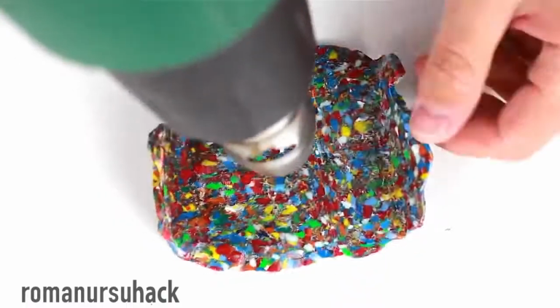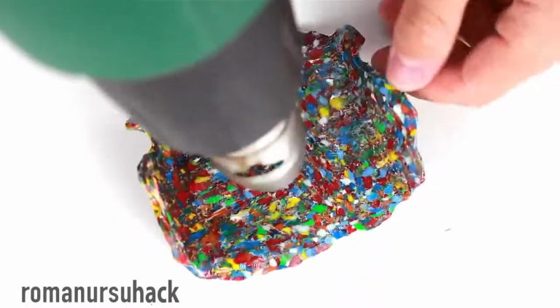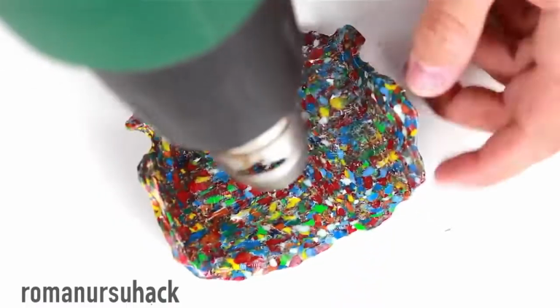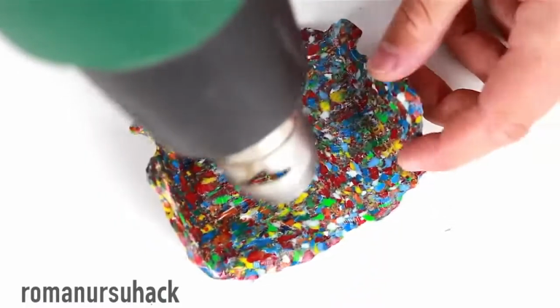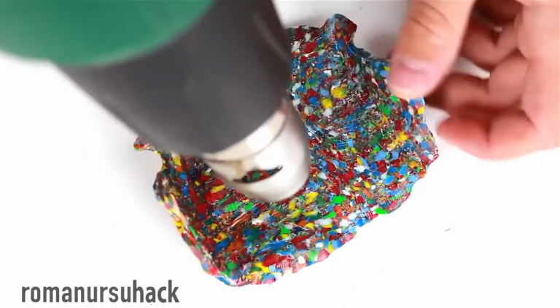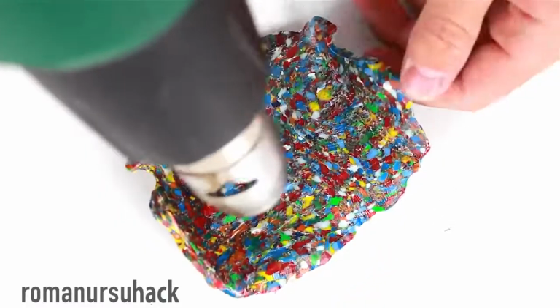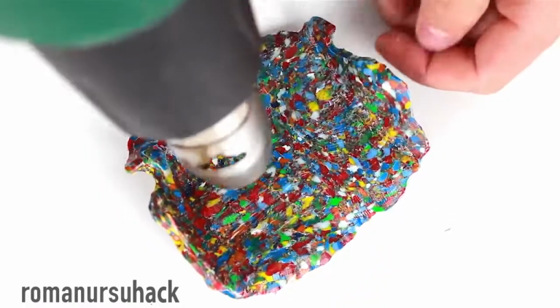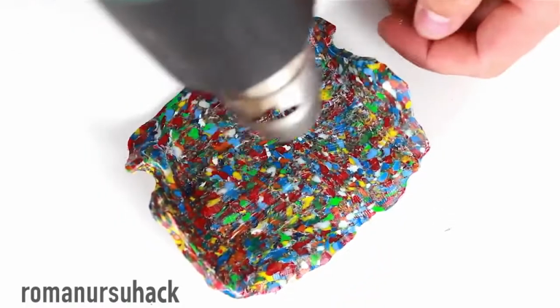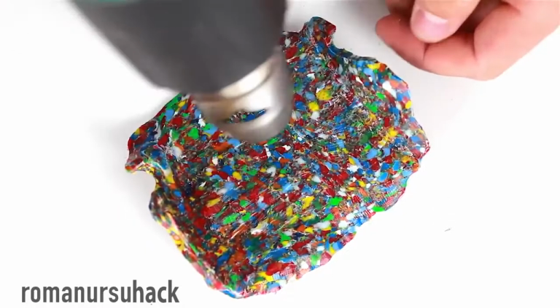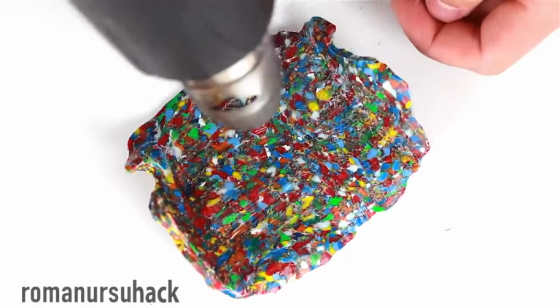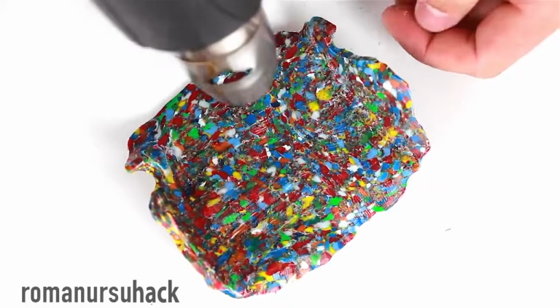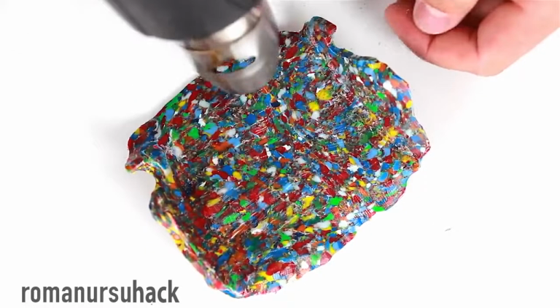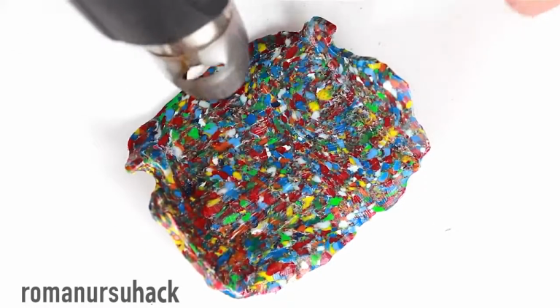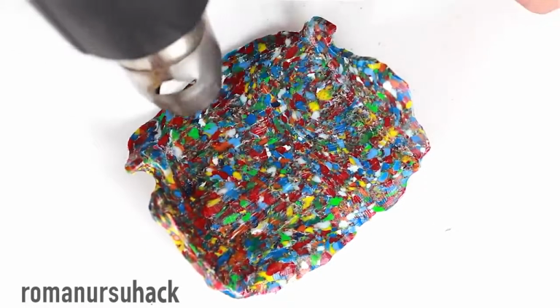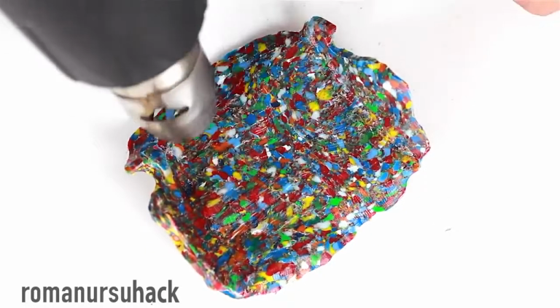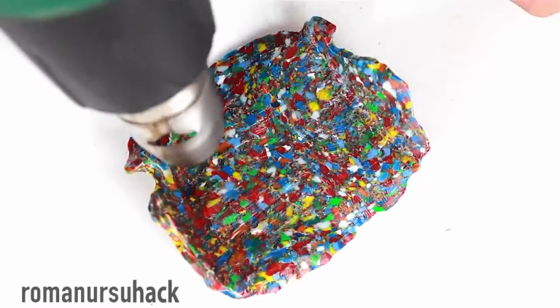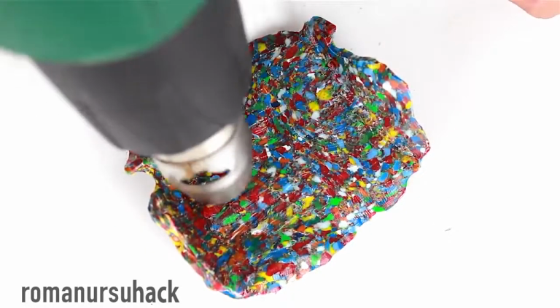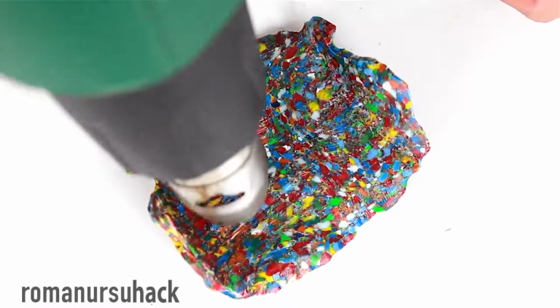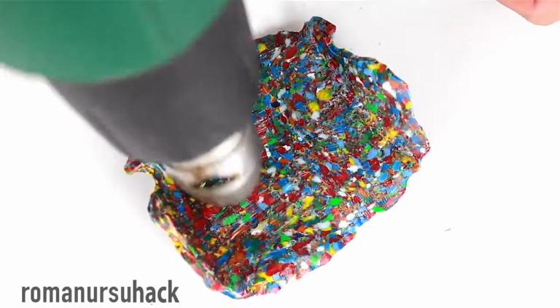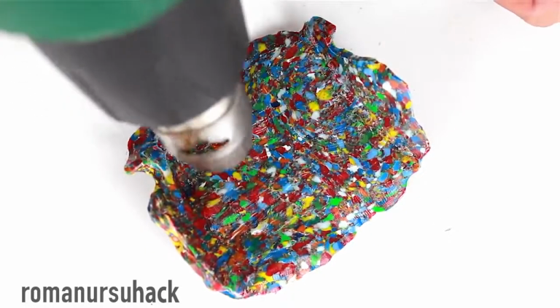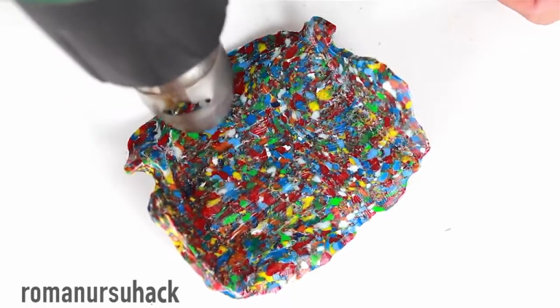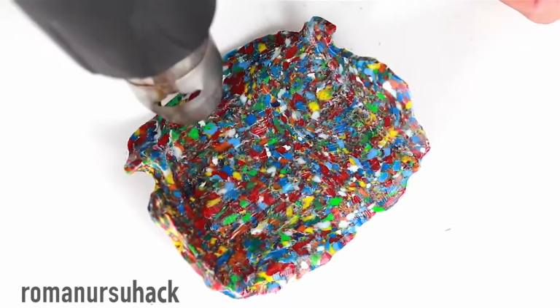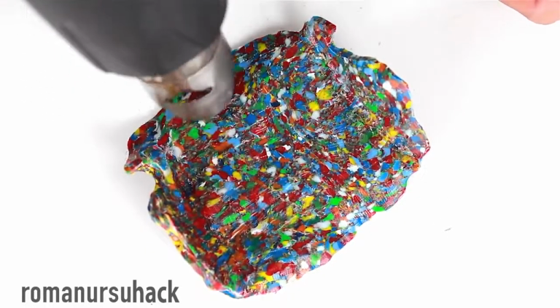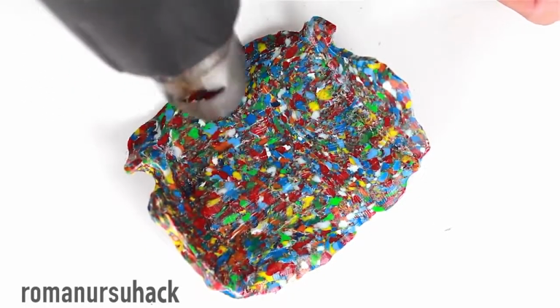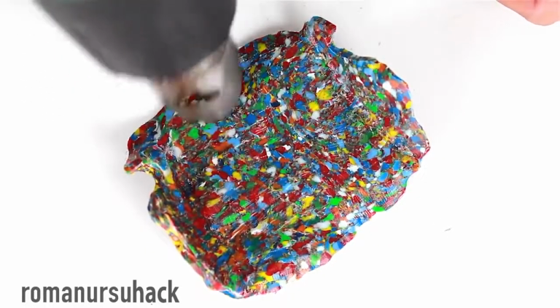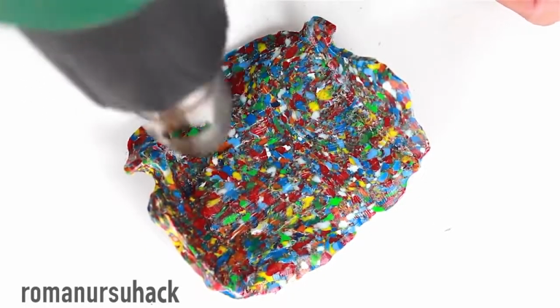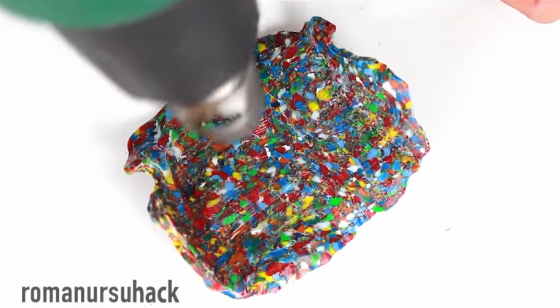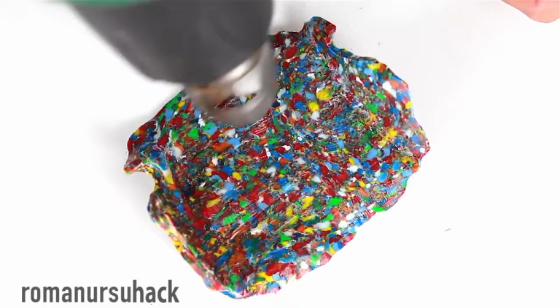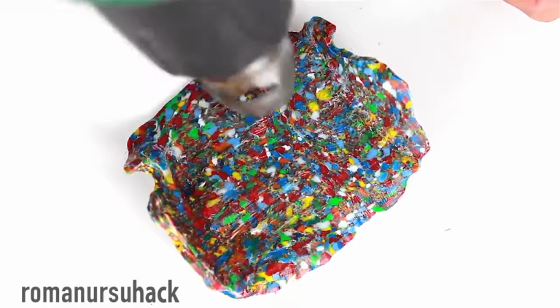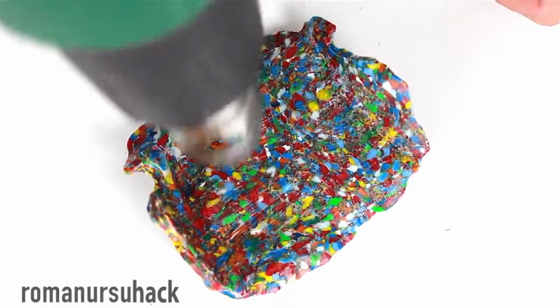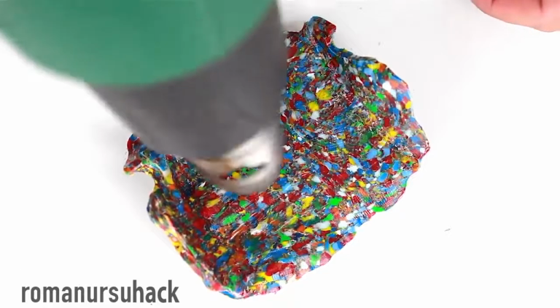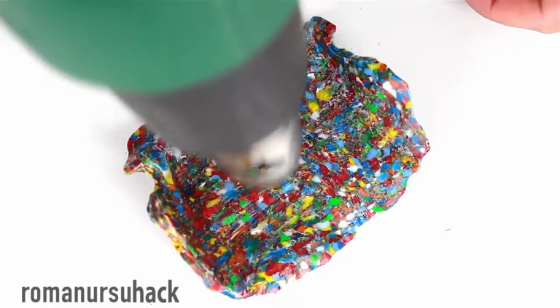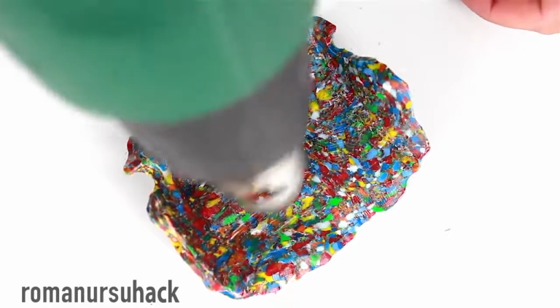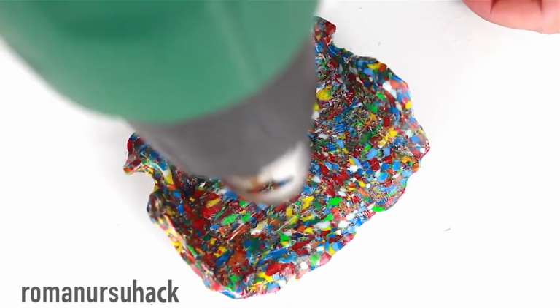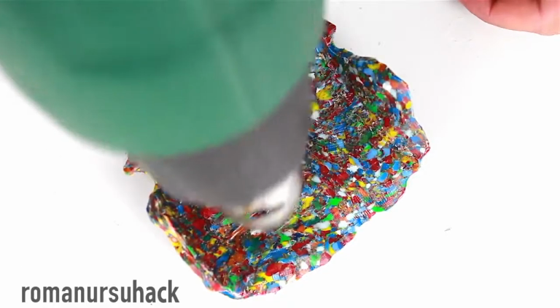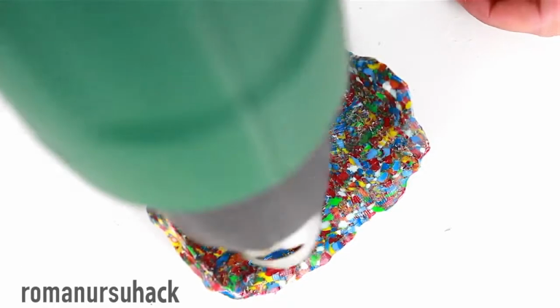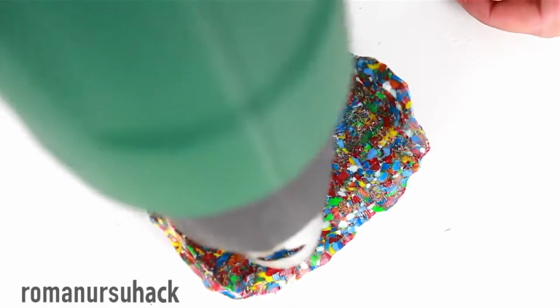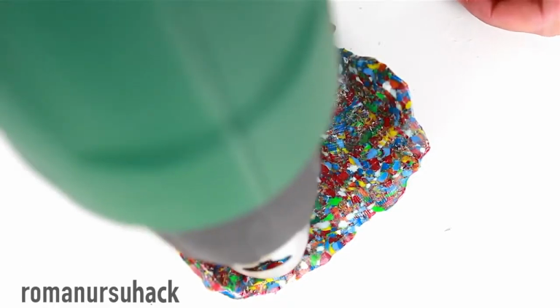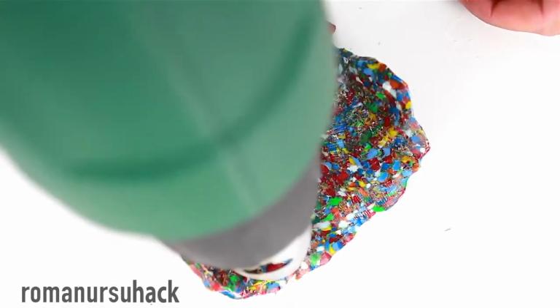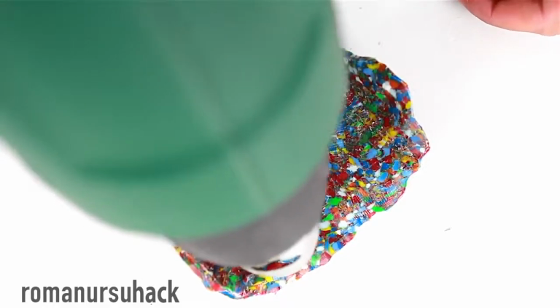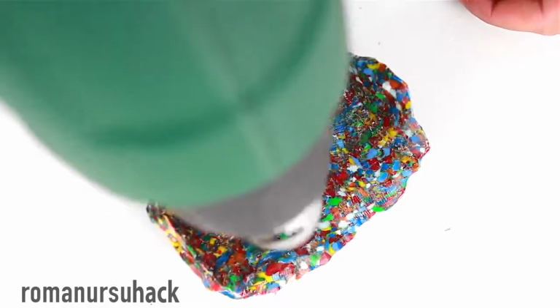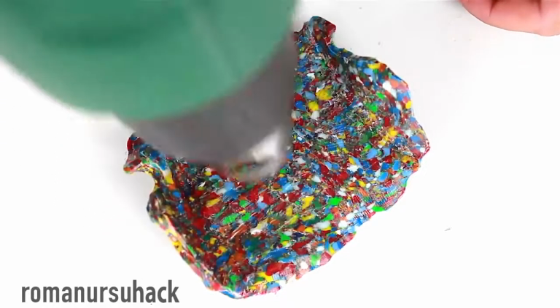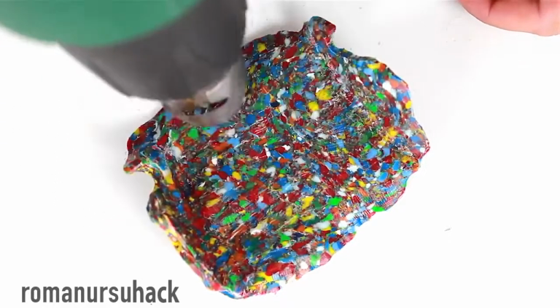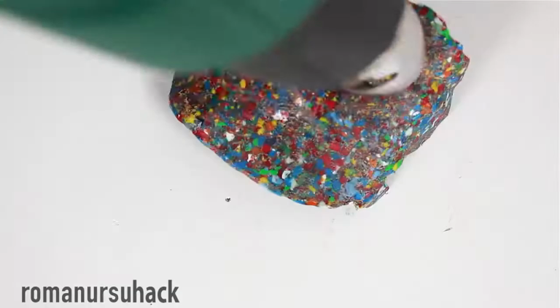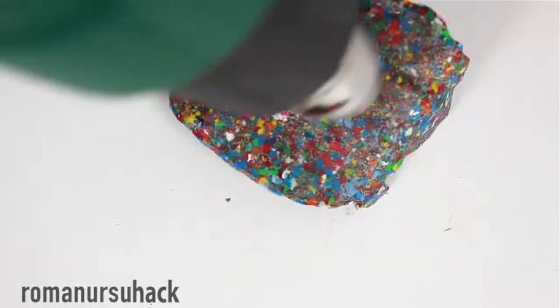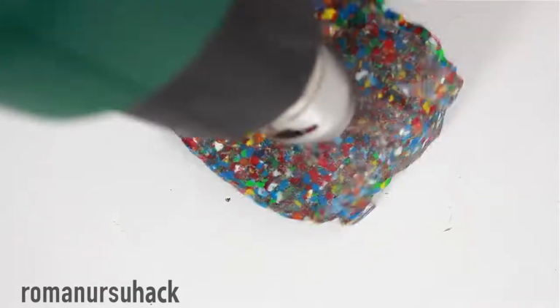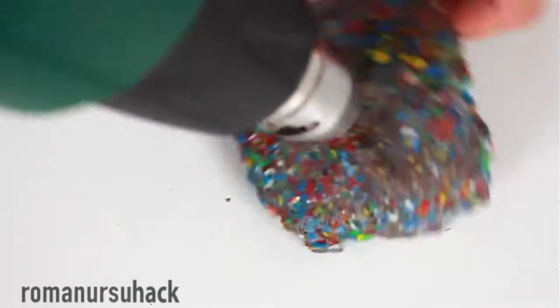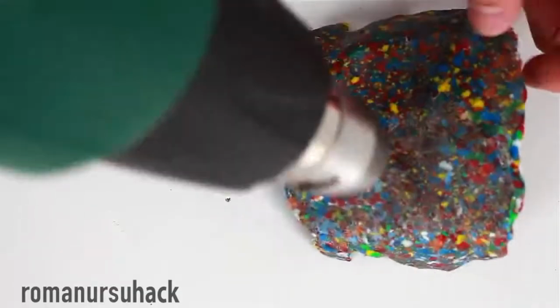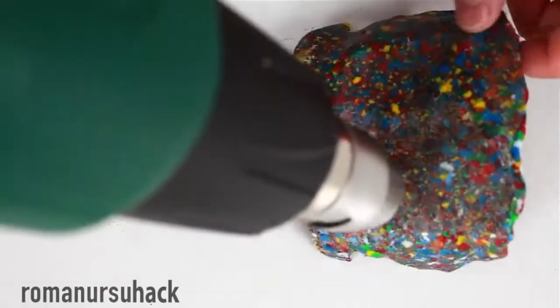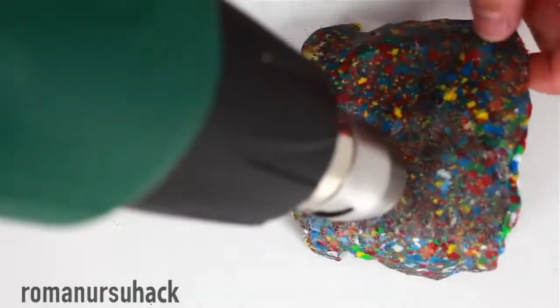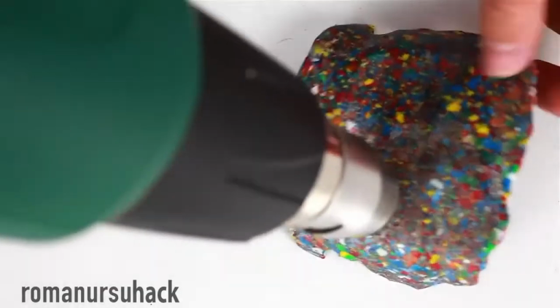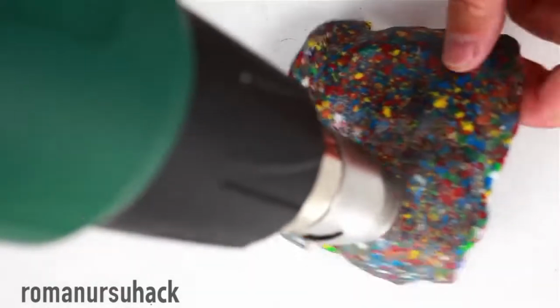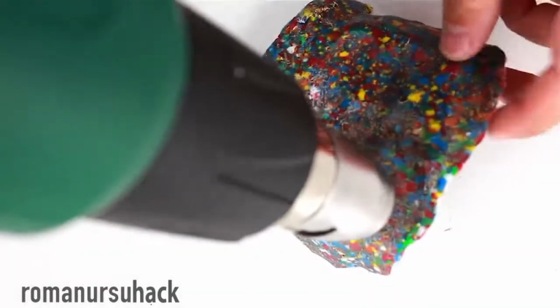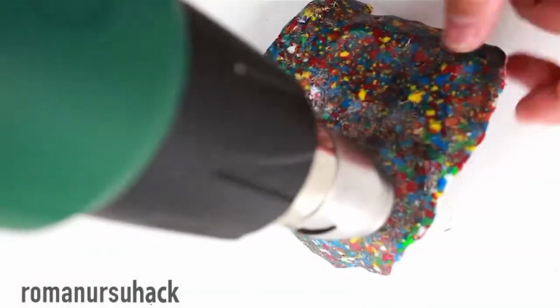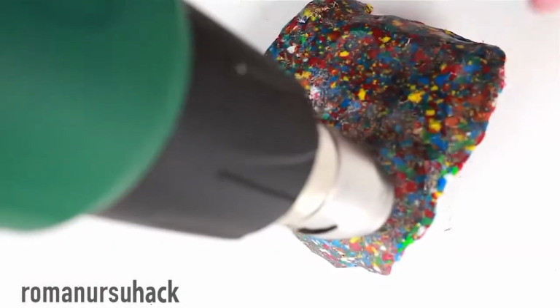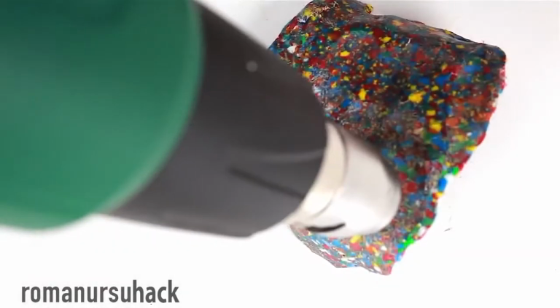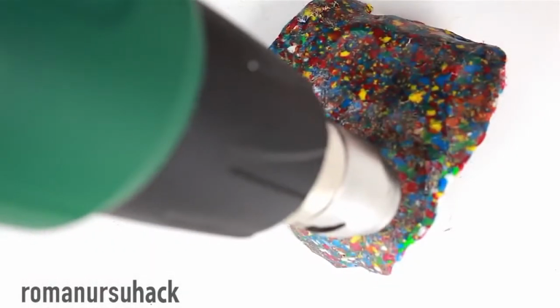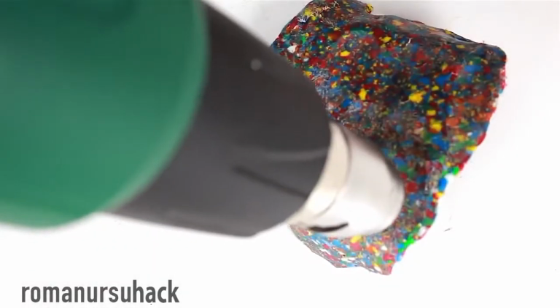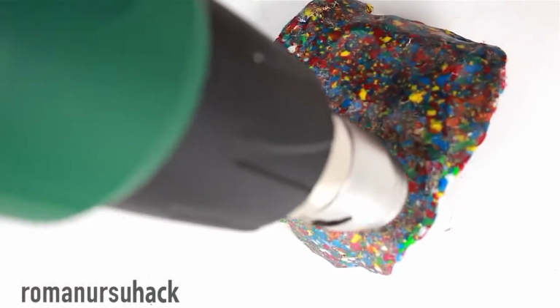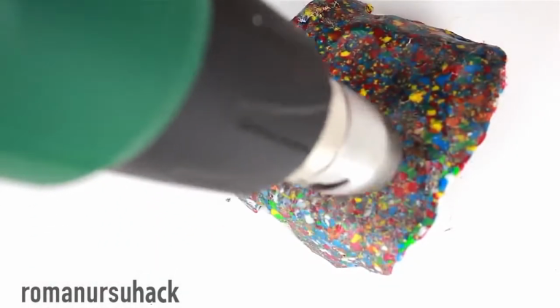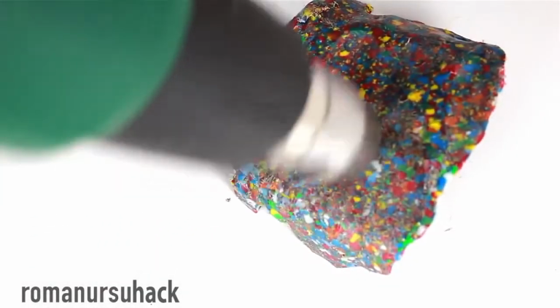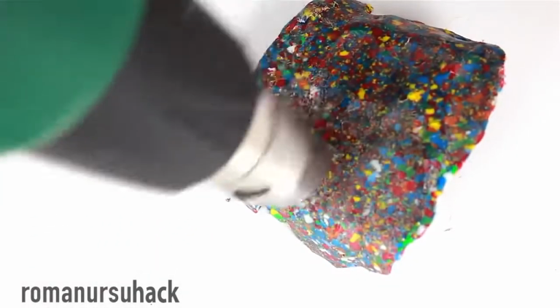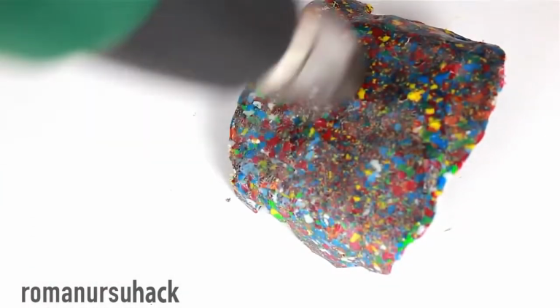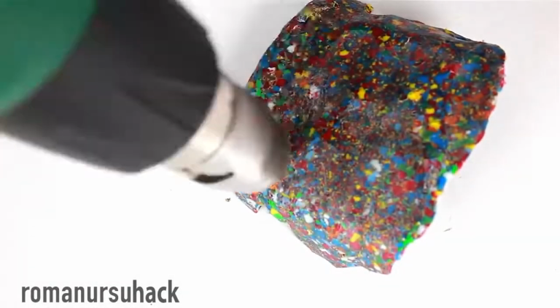By the way, to smooth out the surface after working with the rotary tool and give it a nice shine, we'll heat the case with a heat gun.